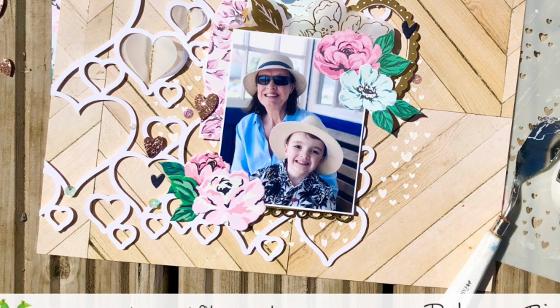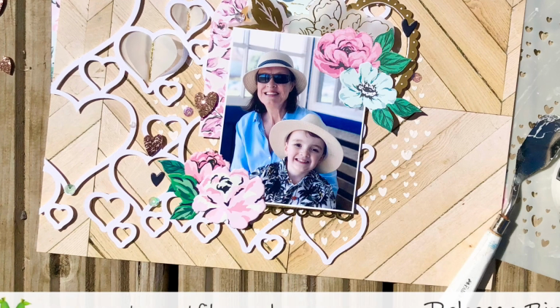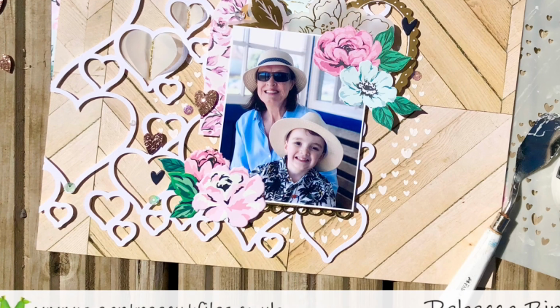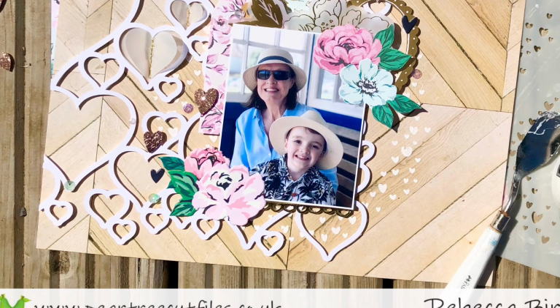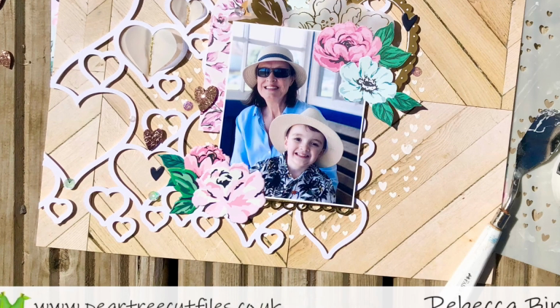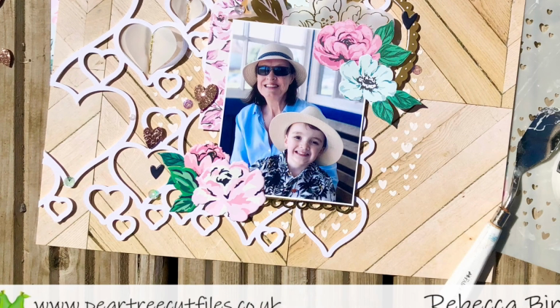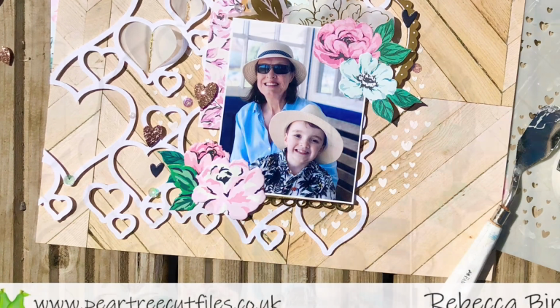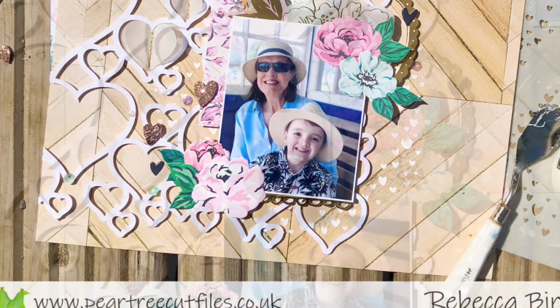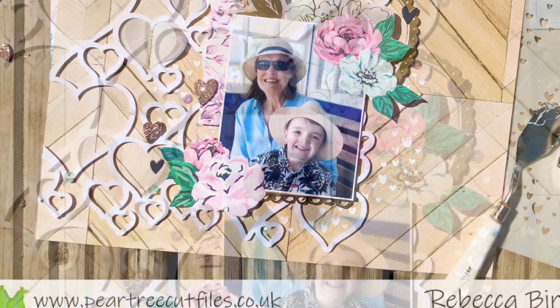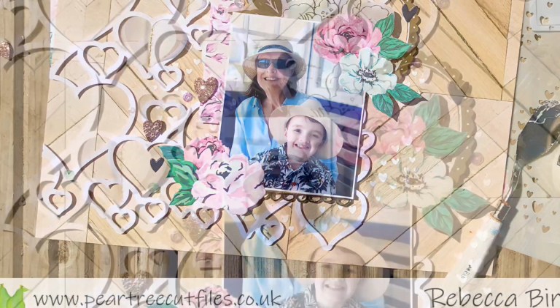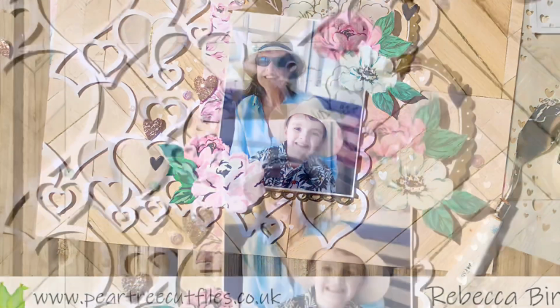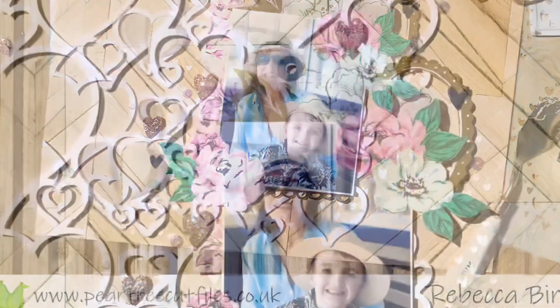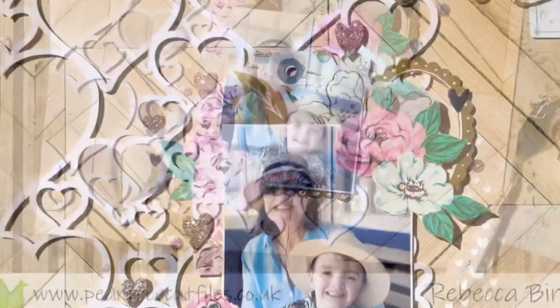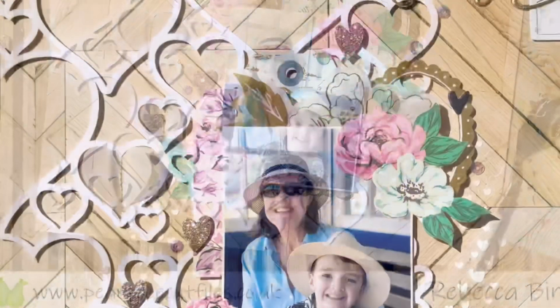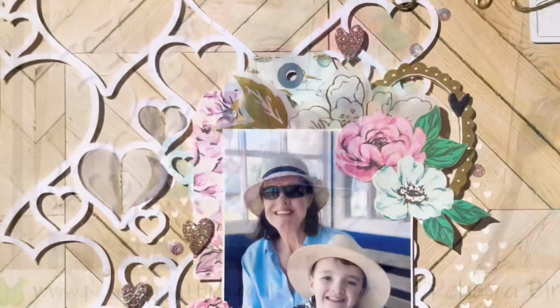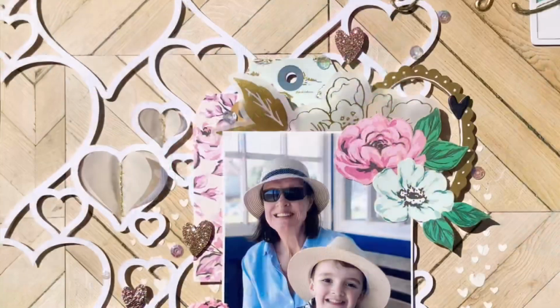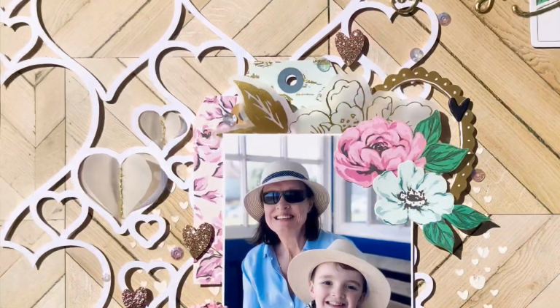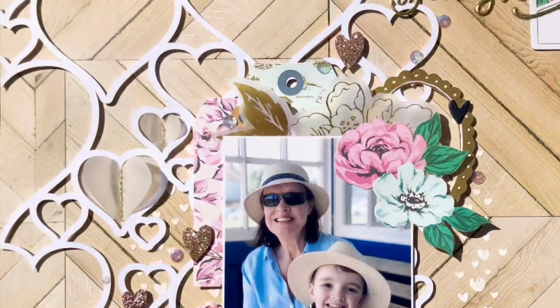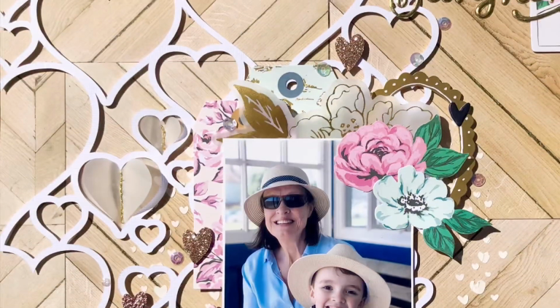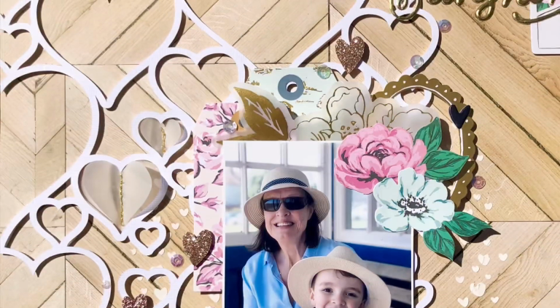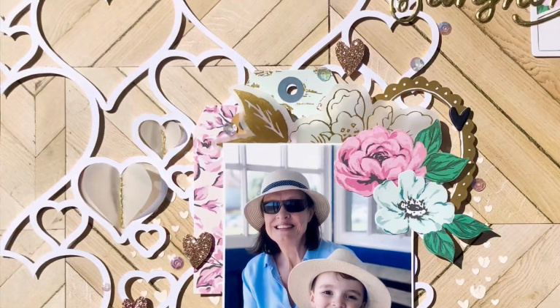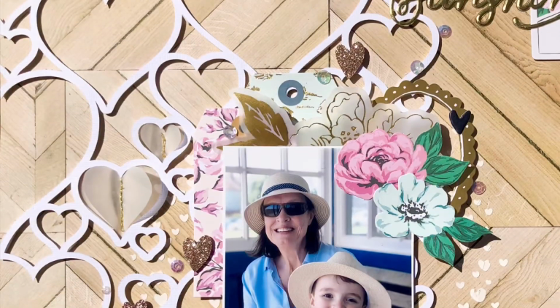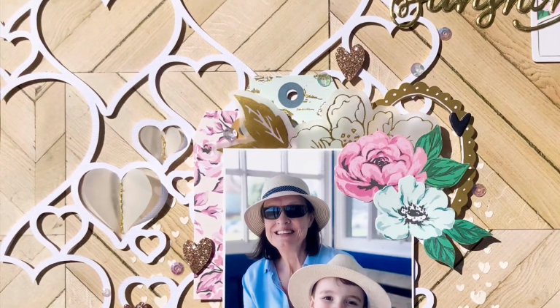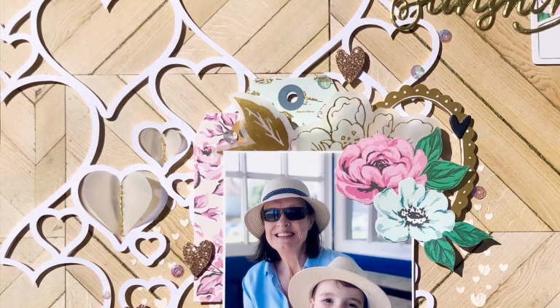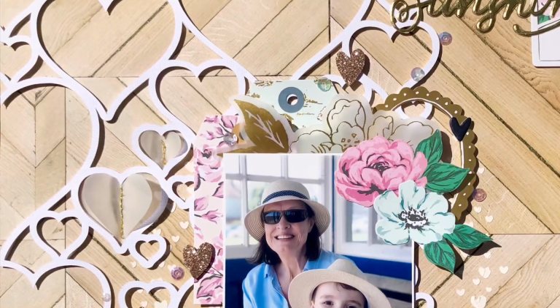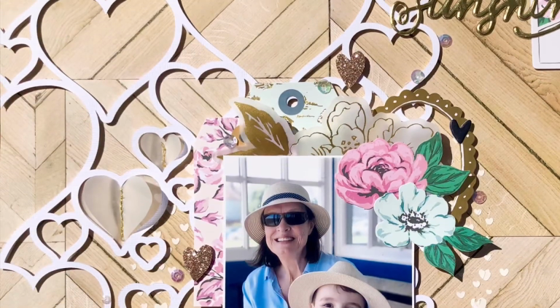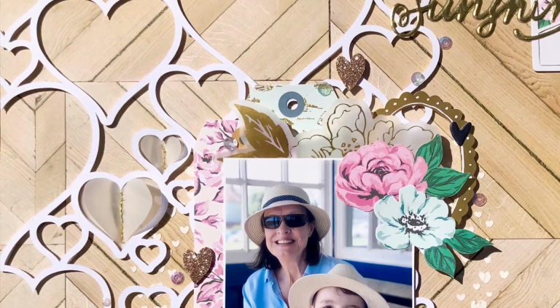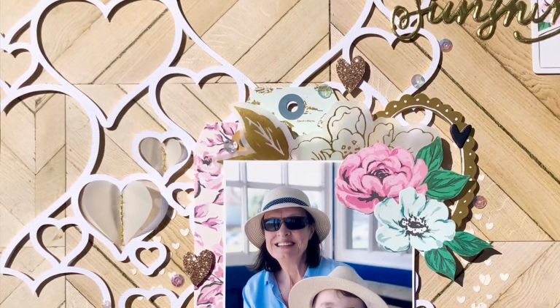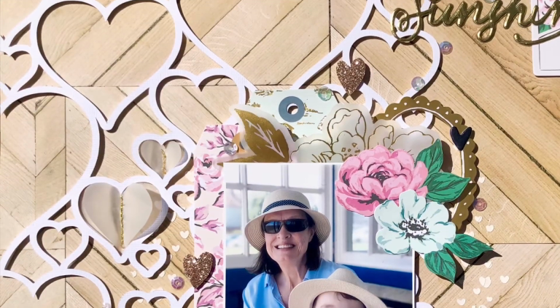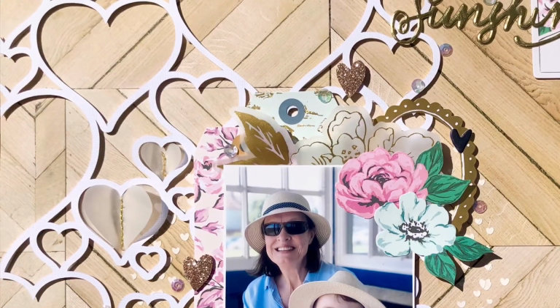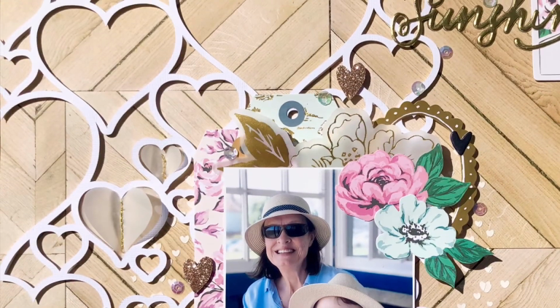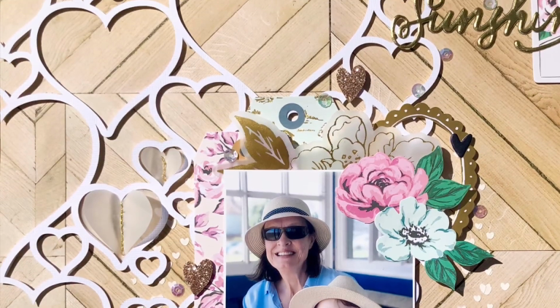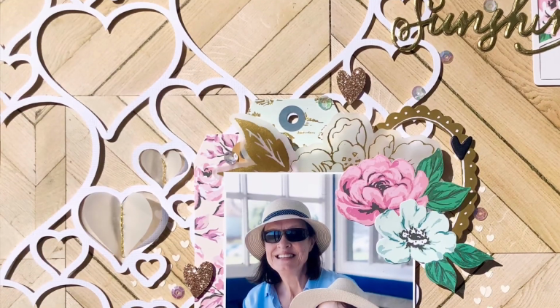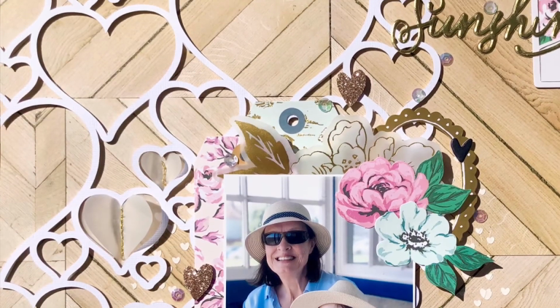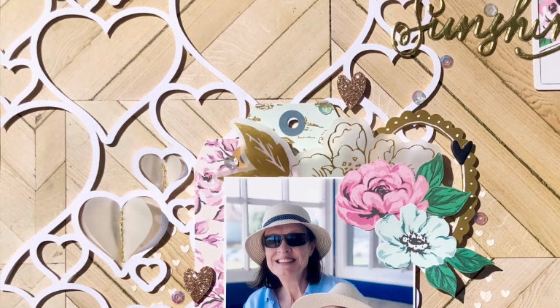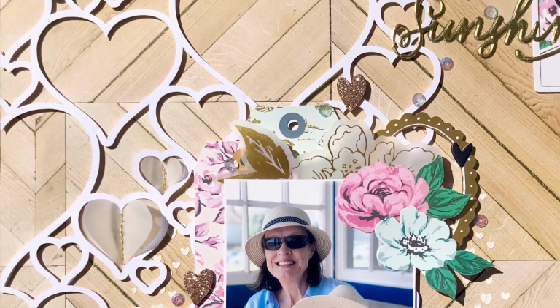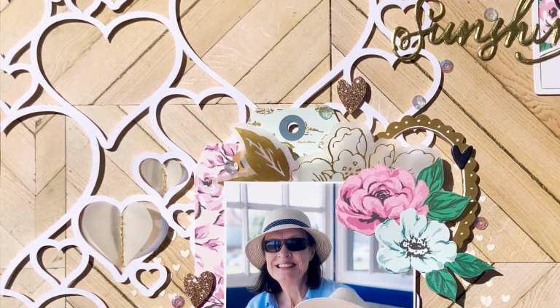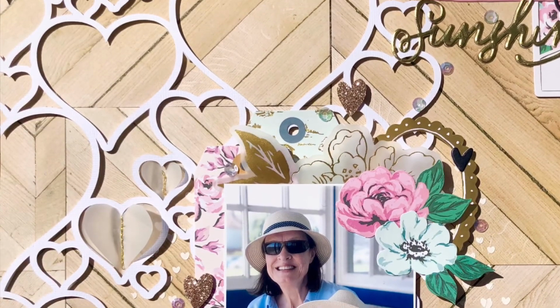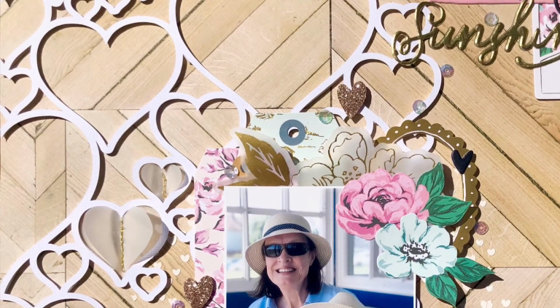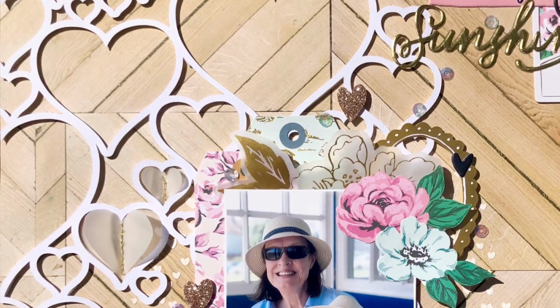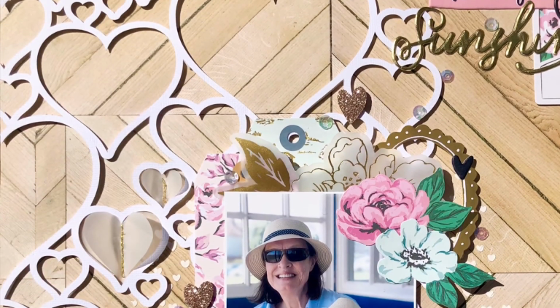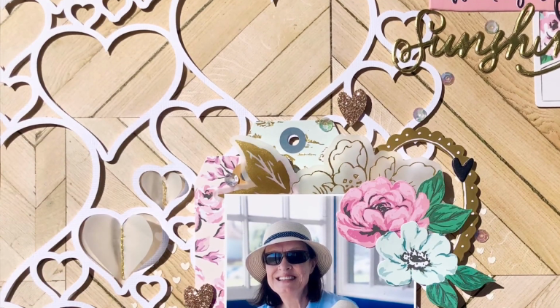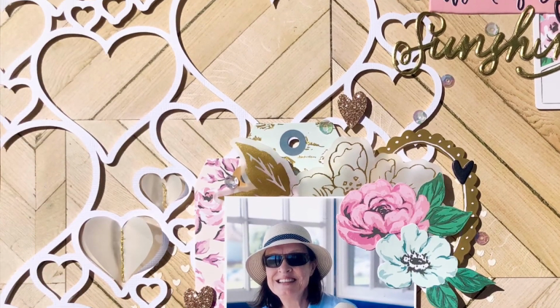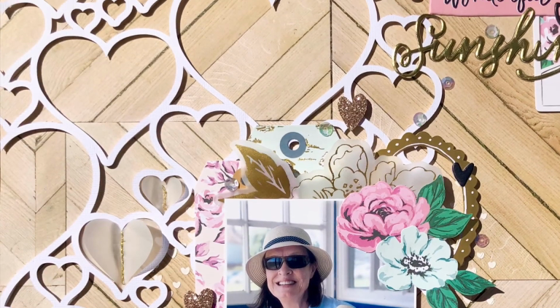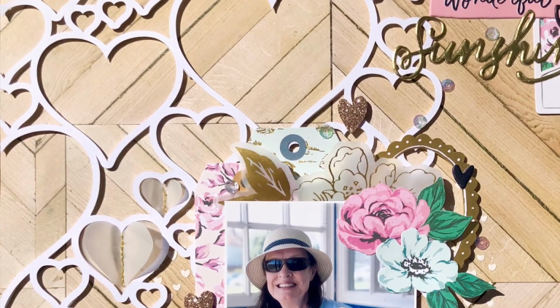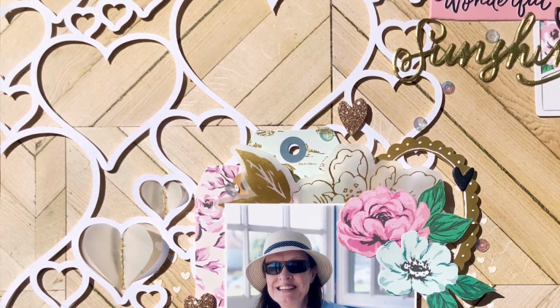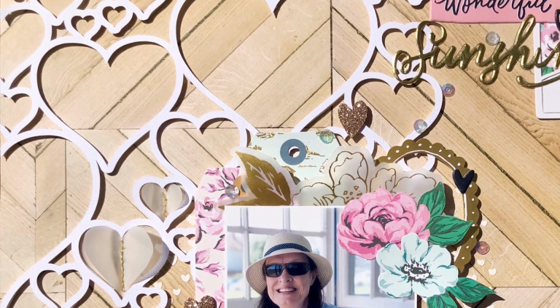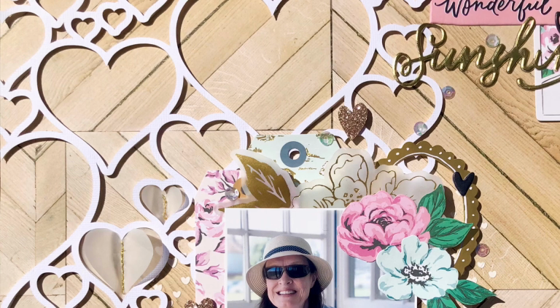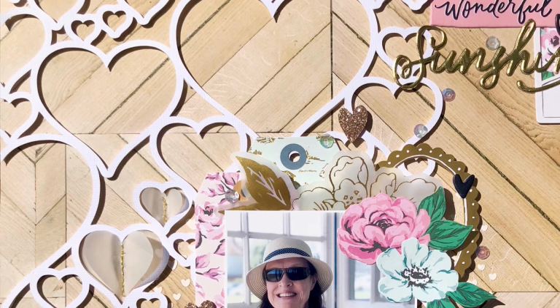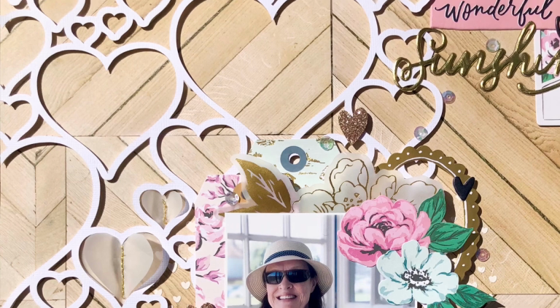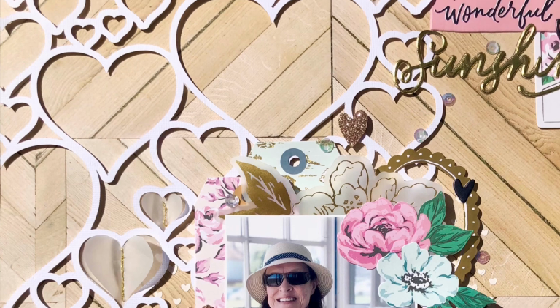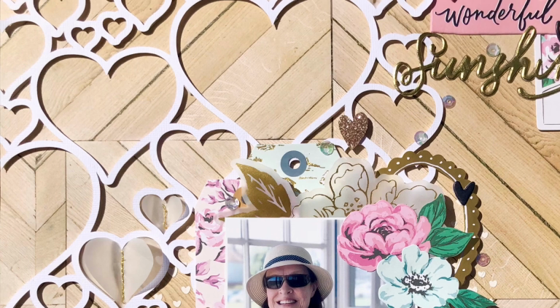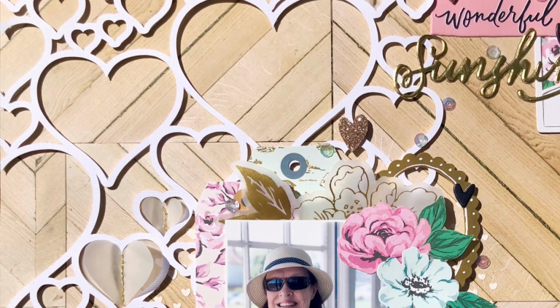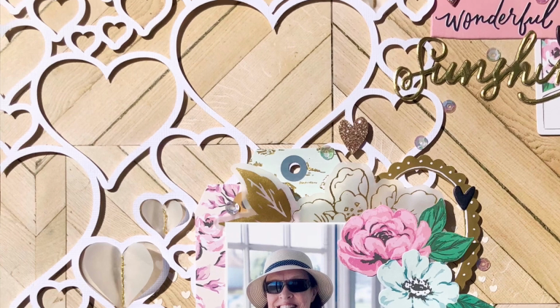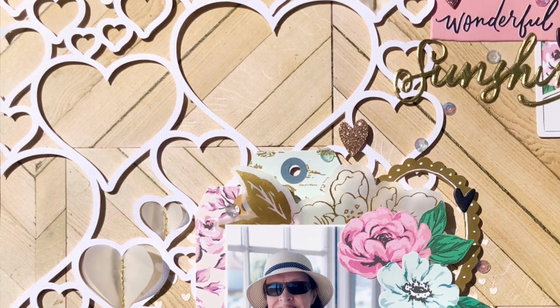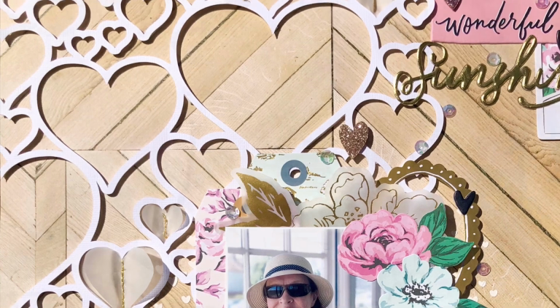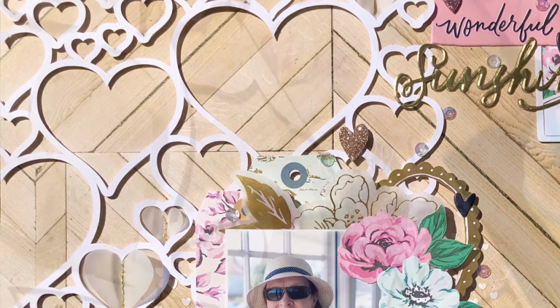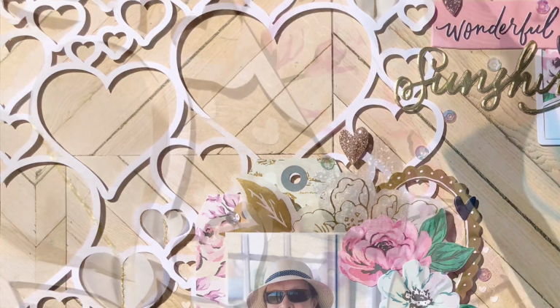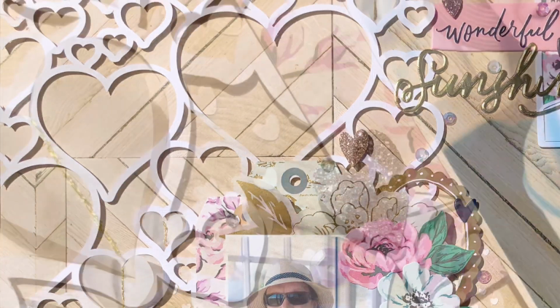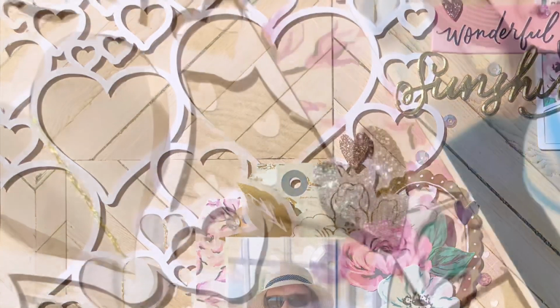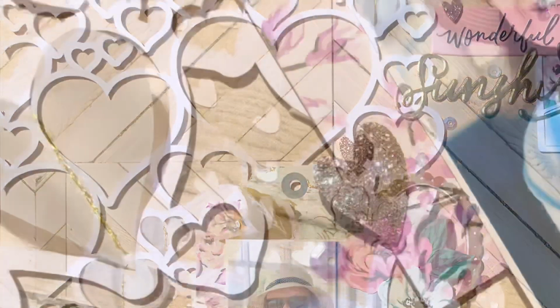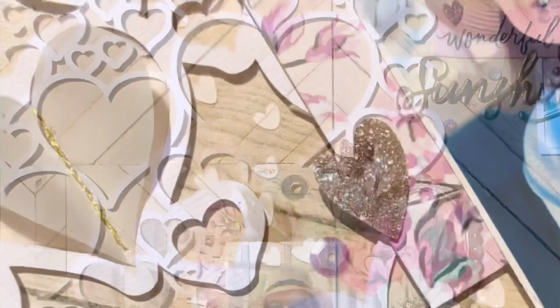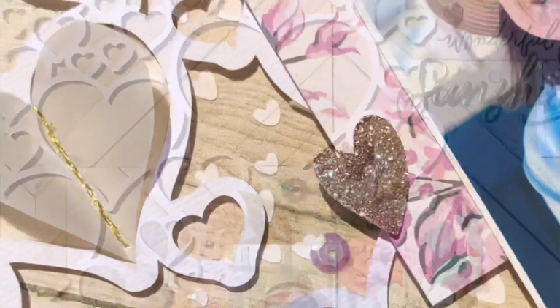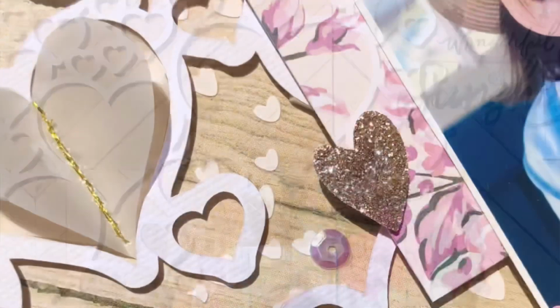And some close-ups now. Thank you so much for watching, please do check out the other videos in the hop, and happy birthday Pear Tree!